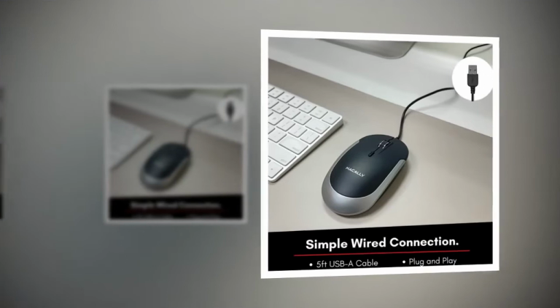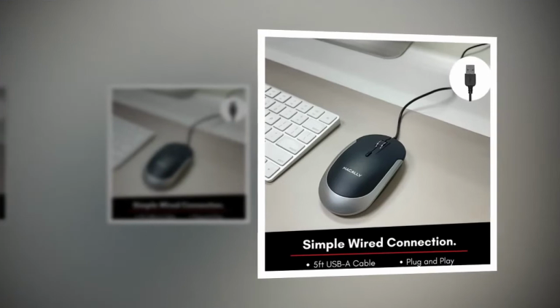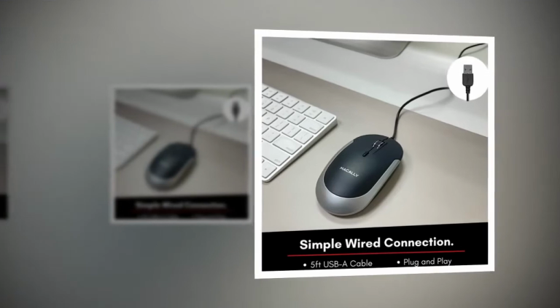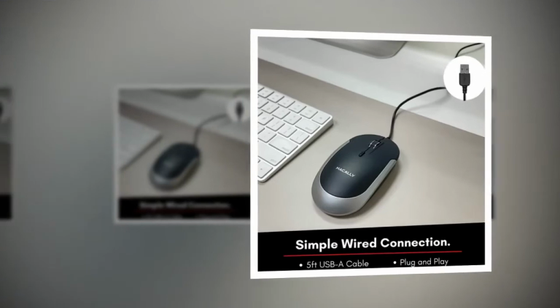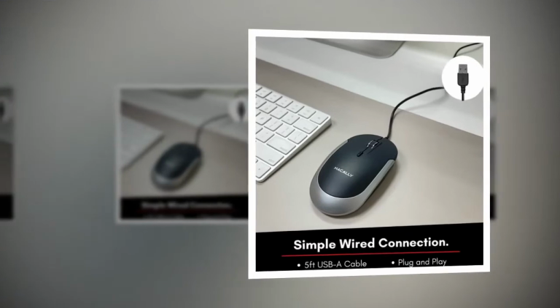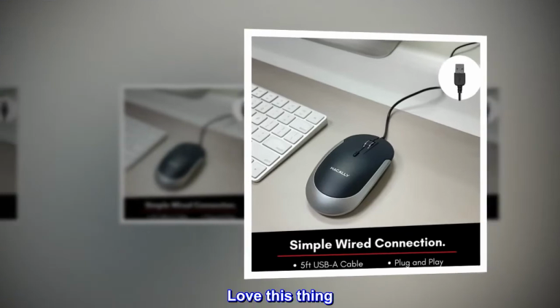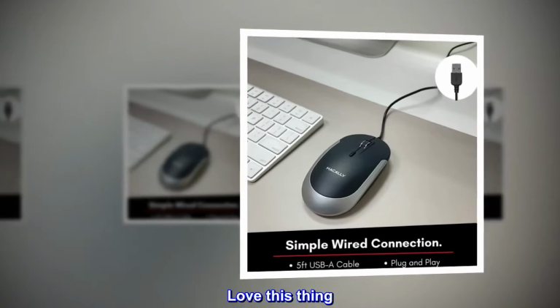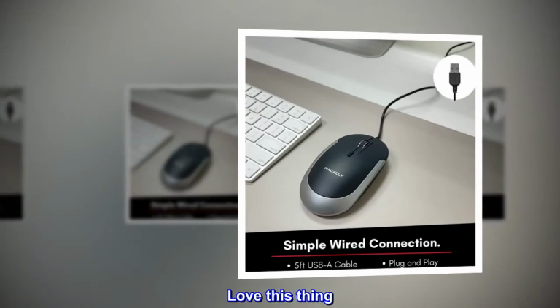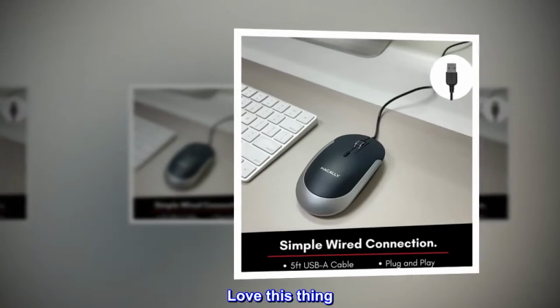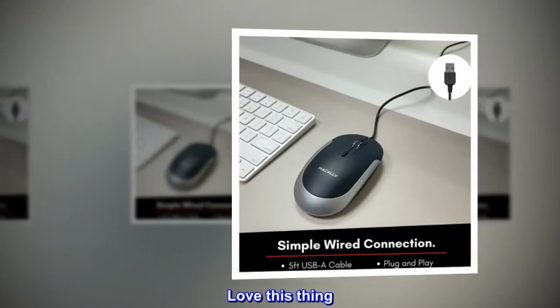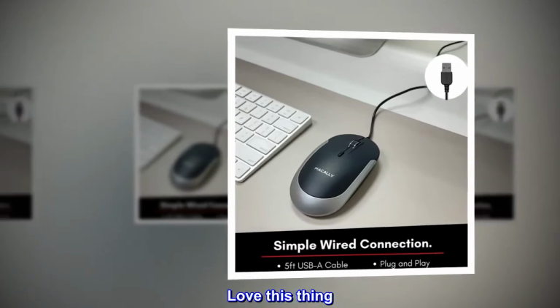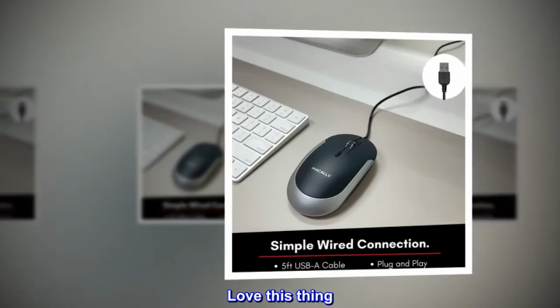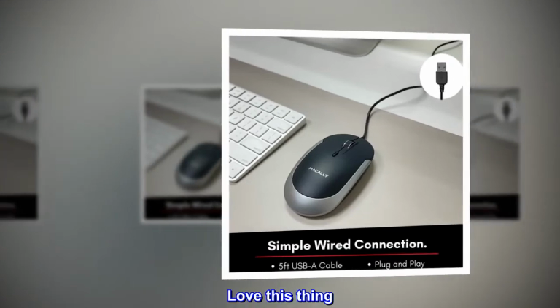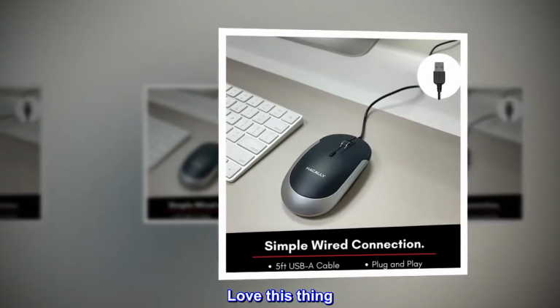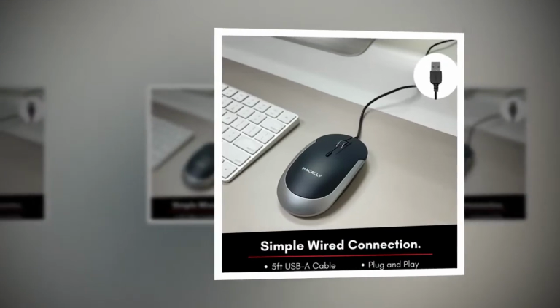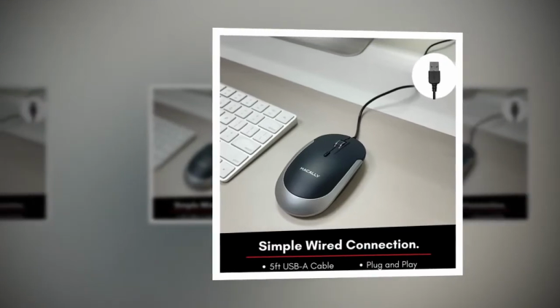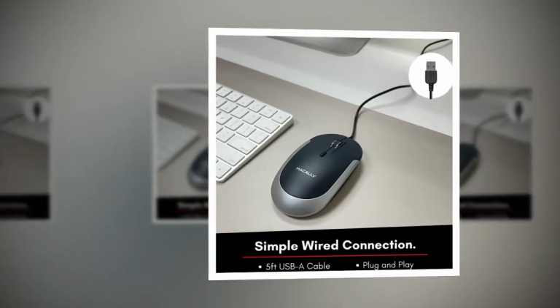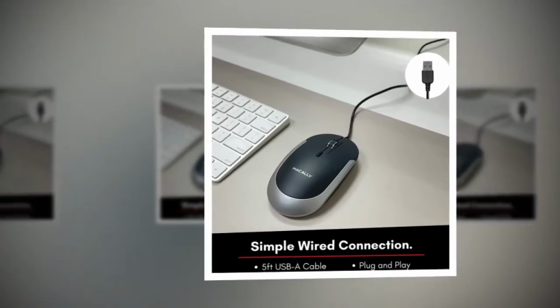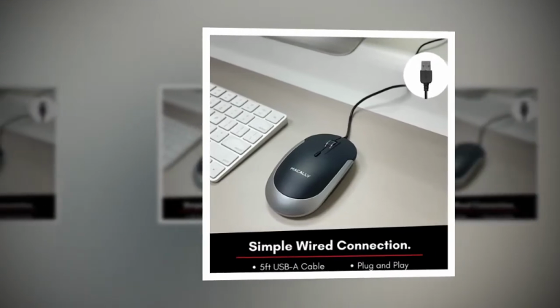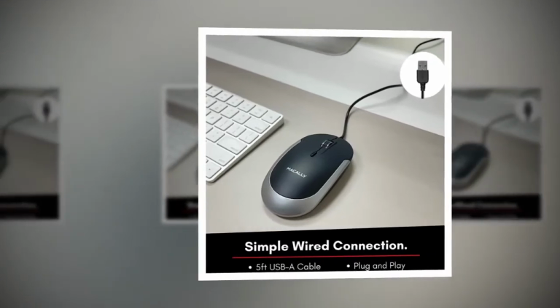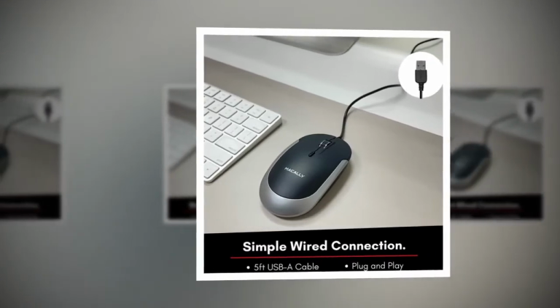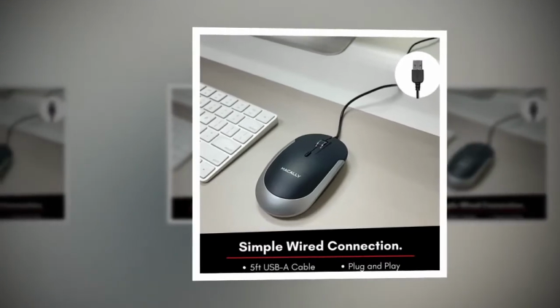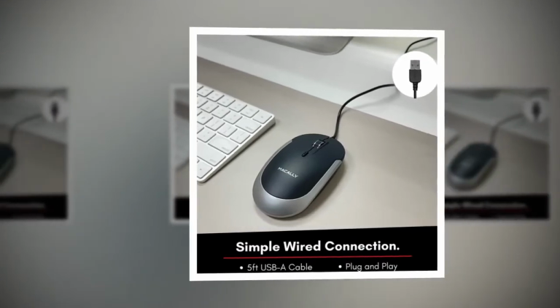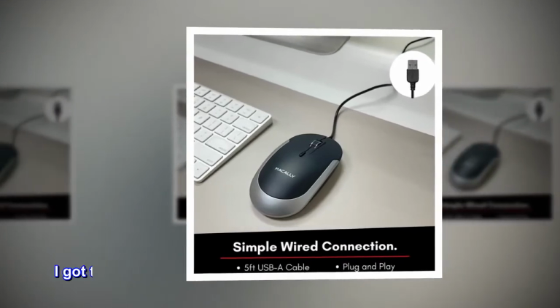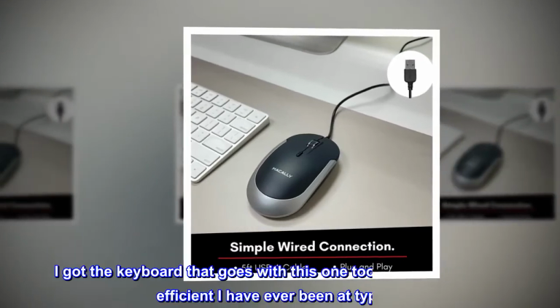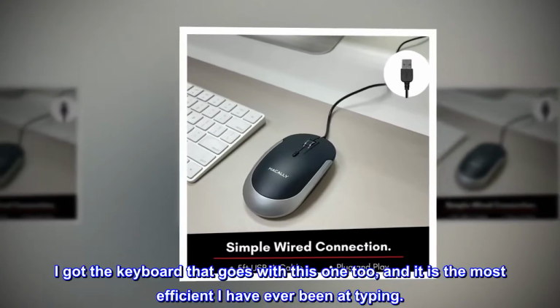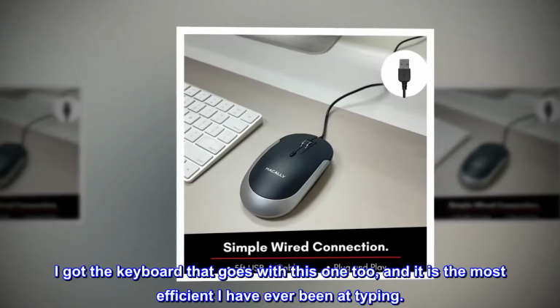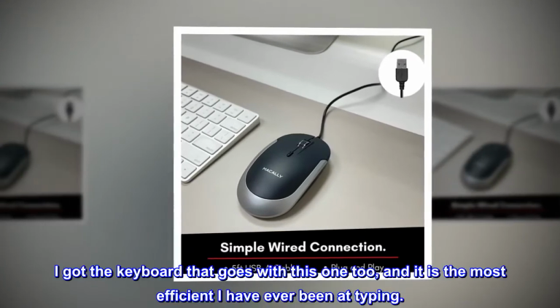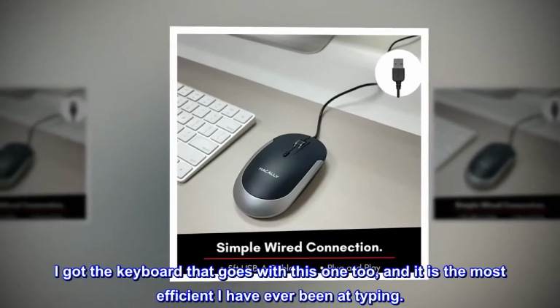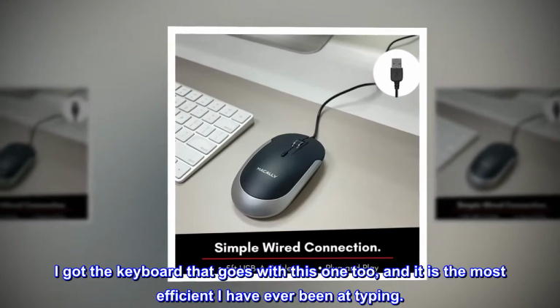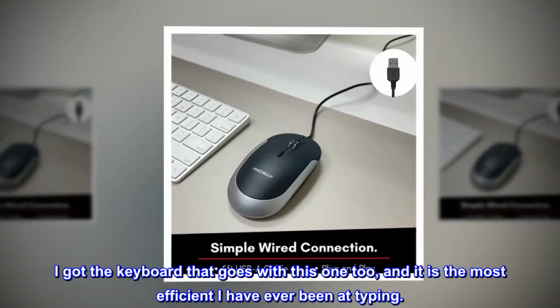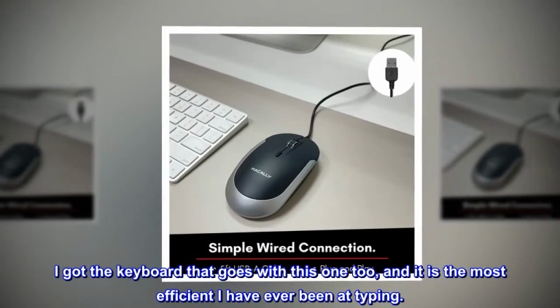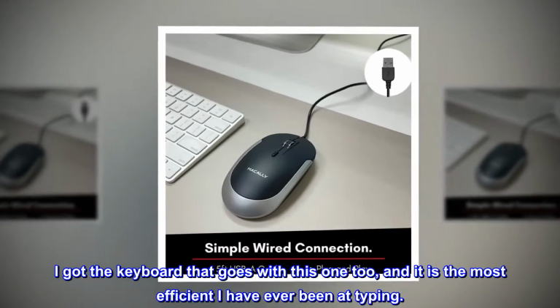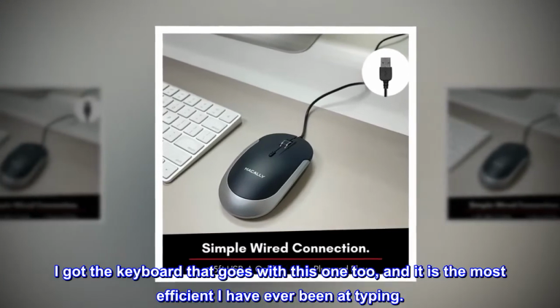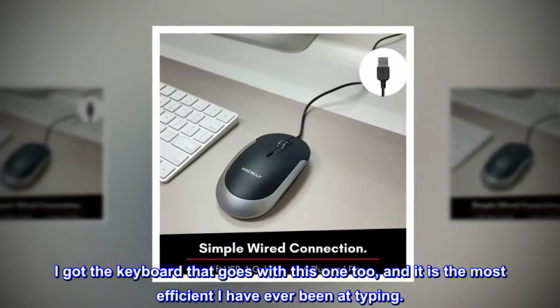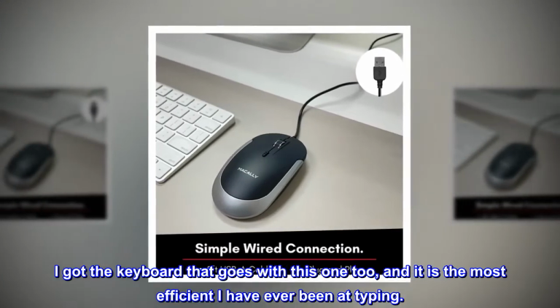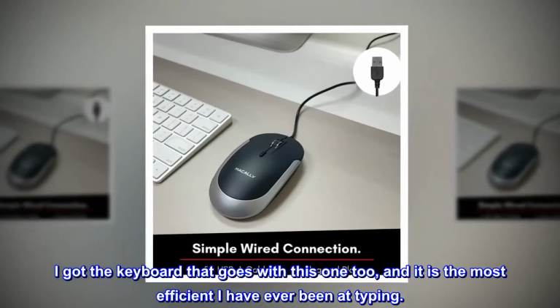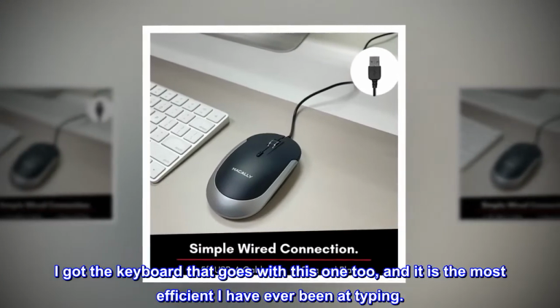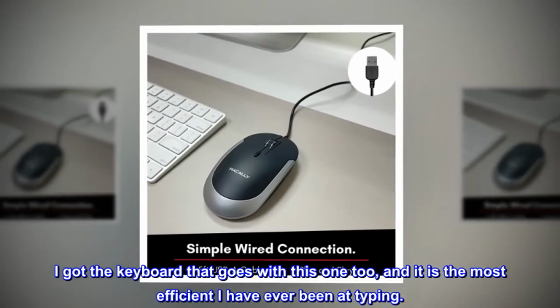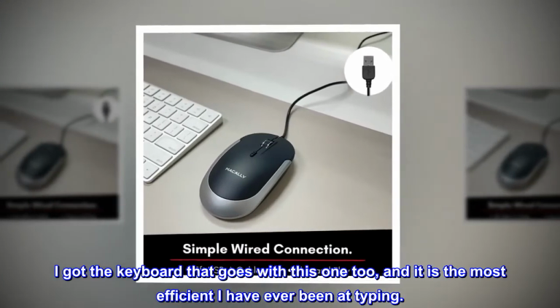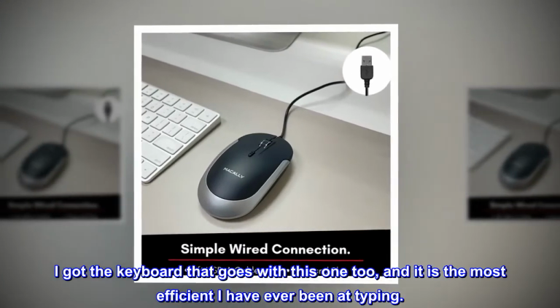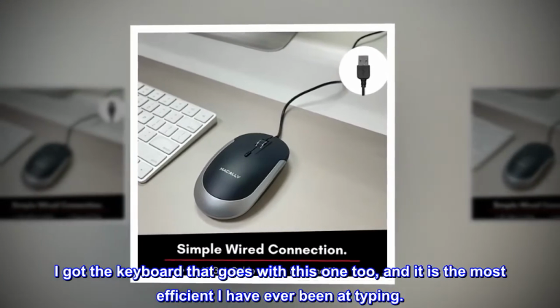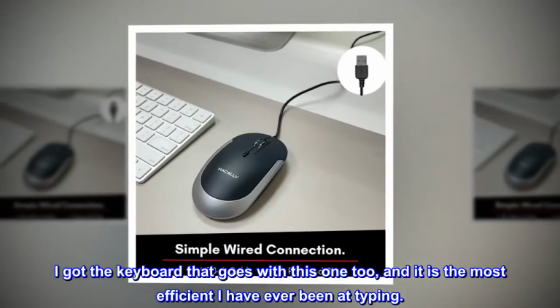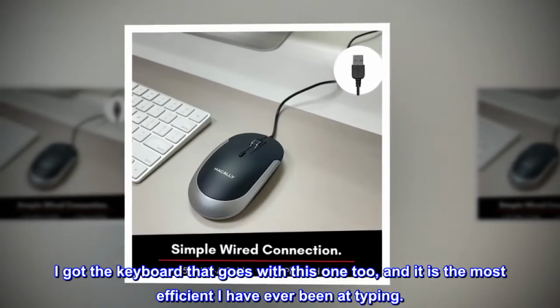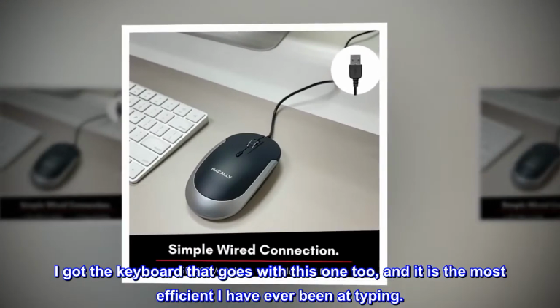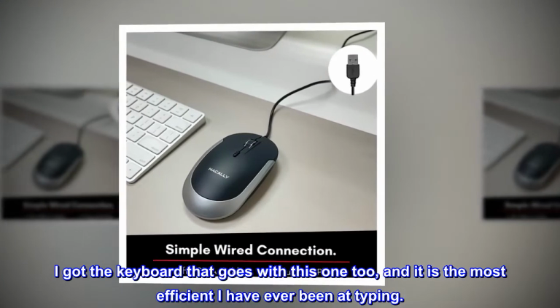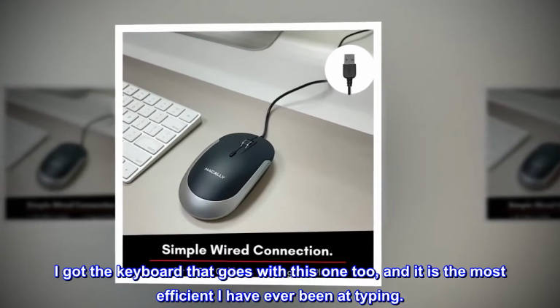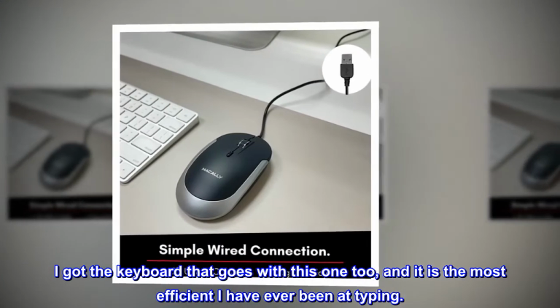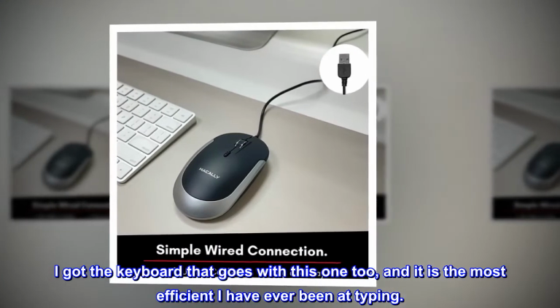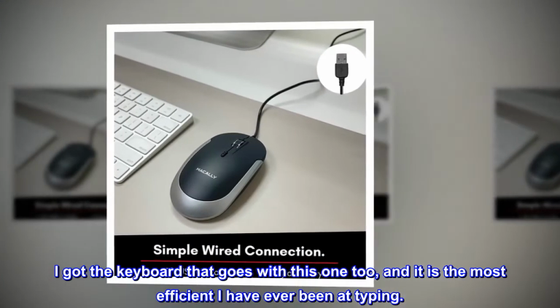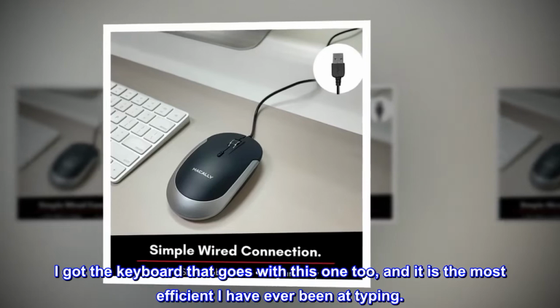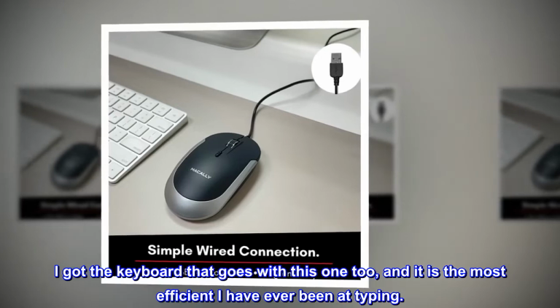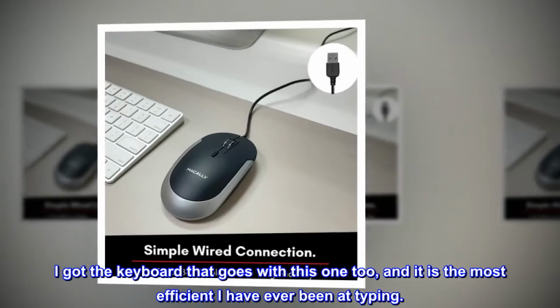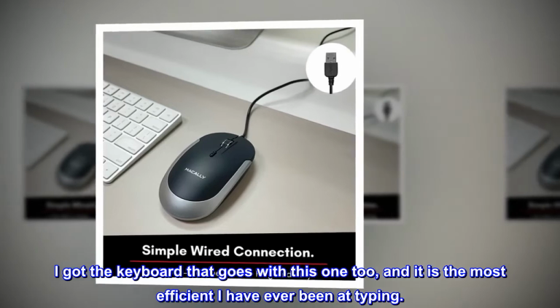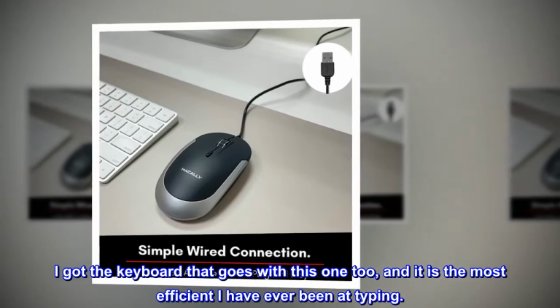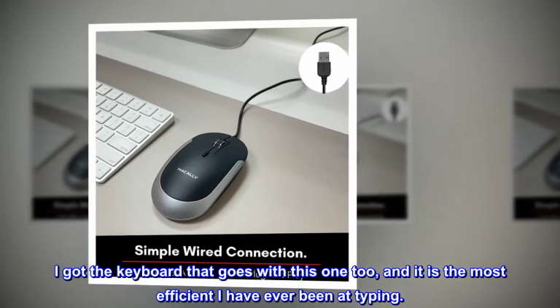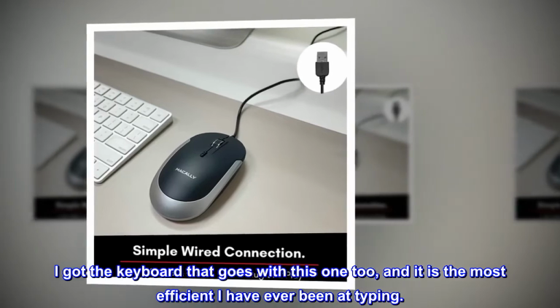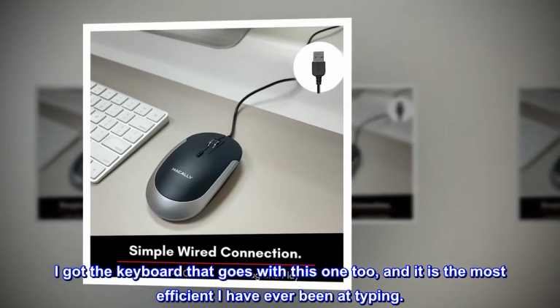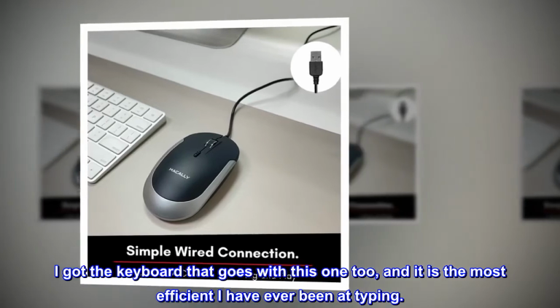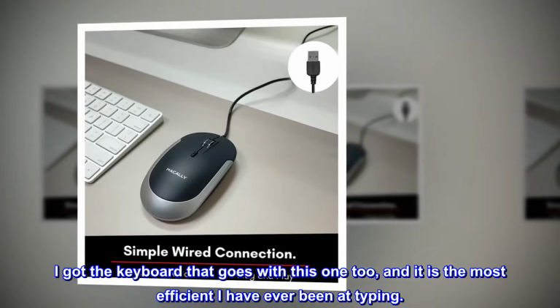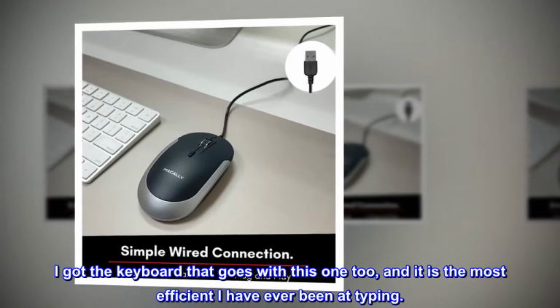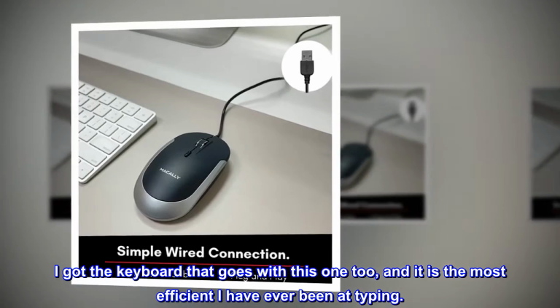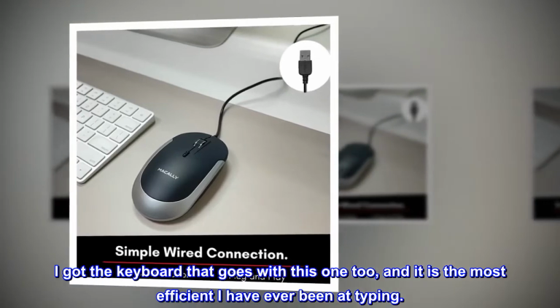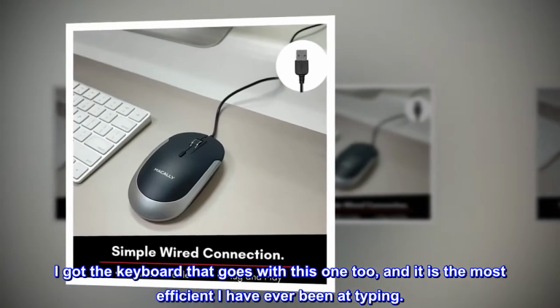Love this thing. I got the keyboard that goes with this one too, and it is the most efficient I have ever been at typing.